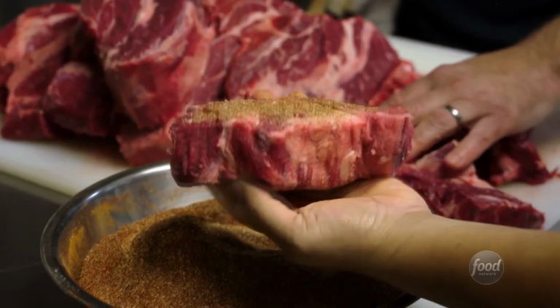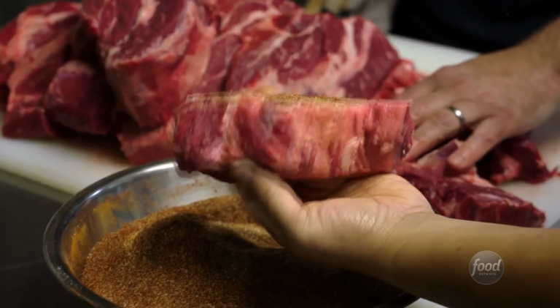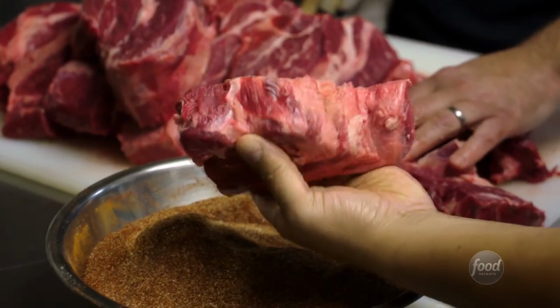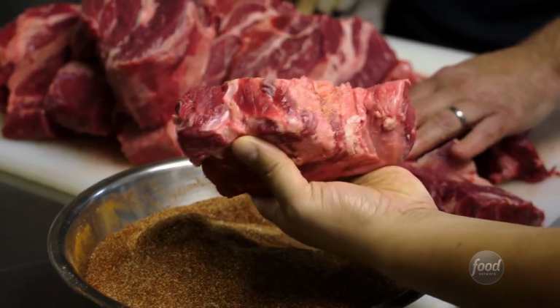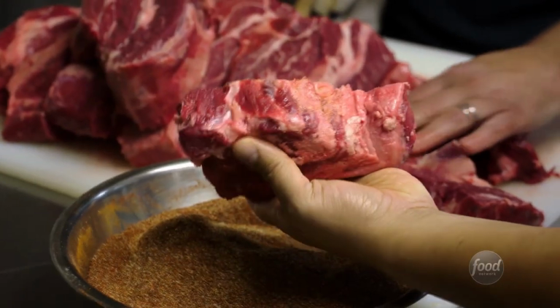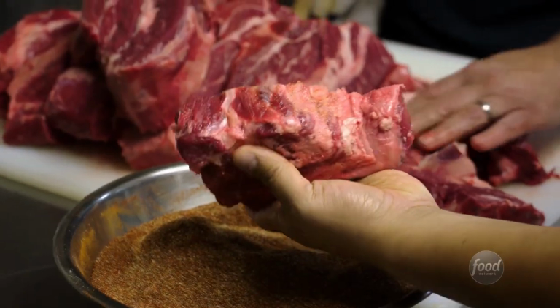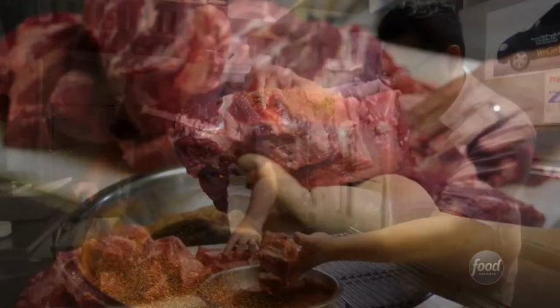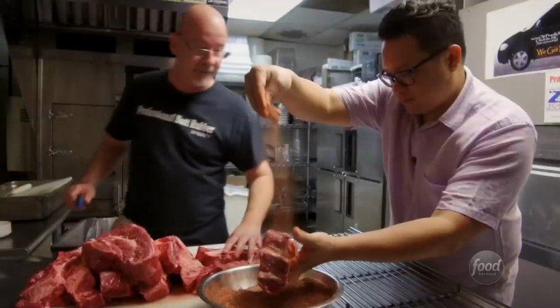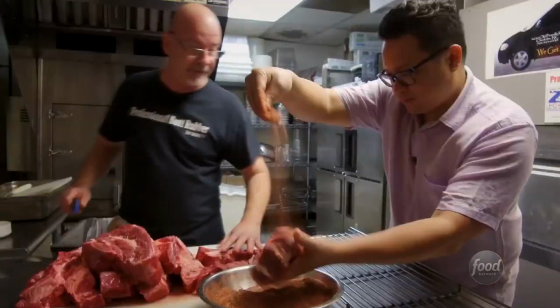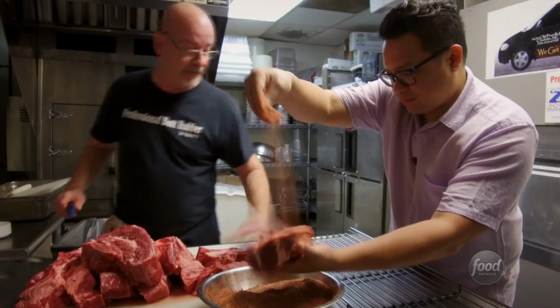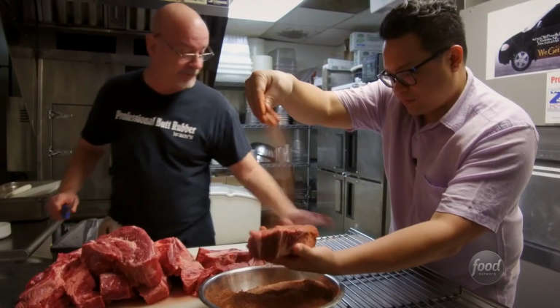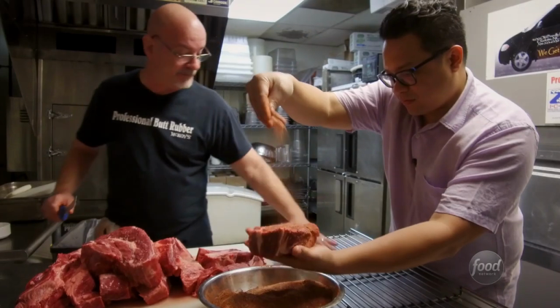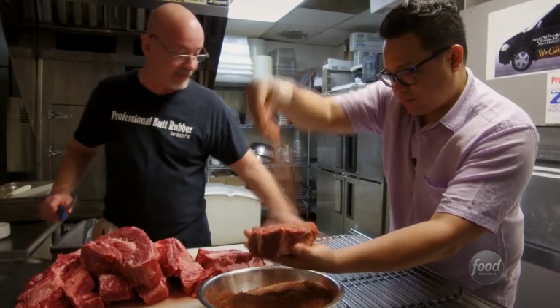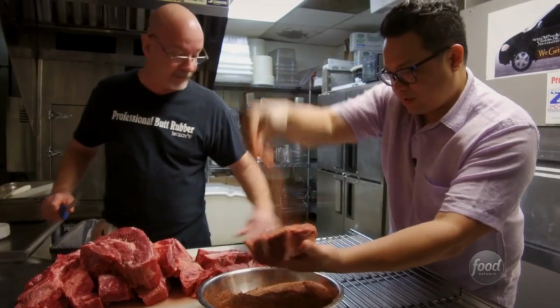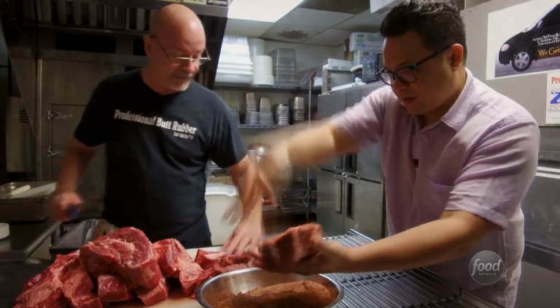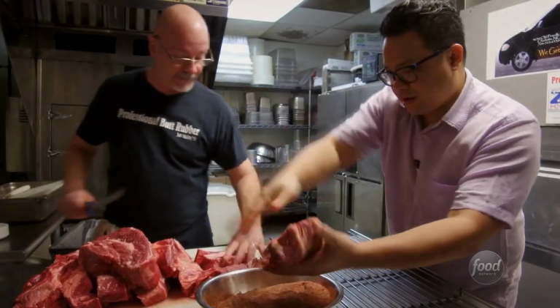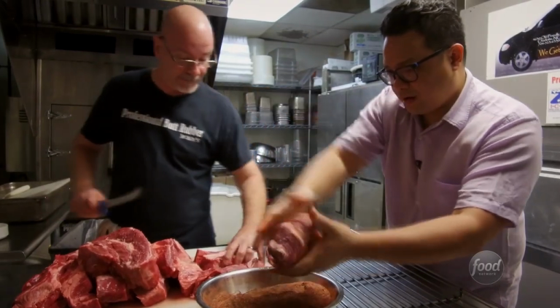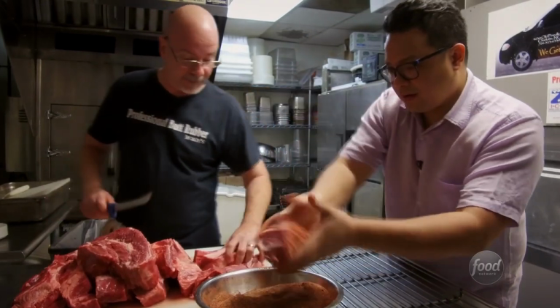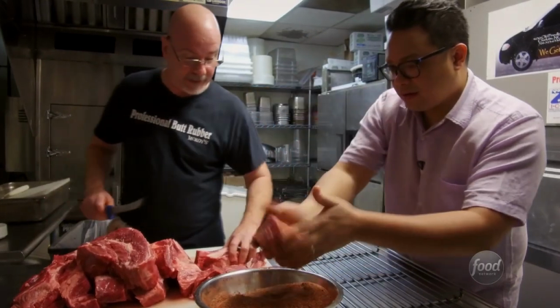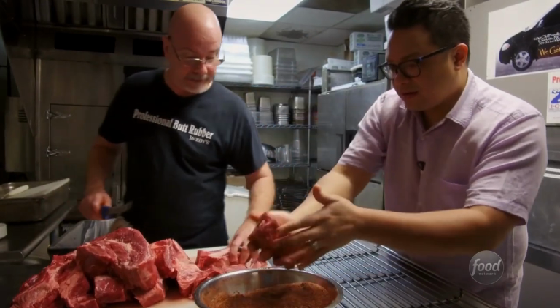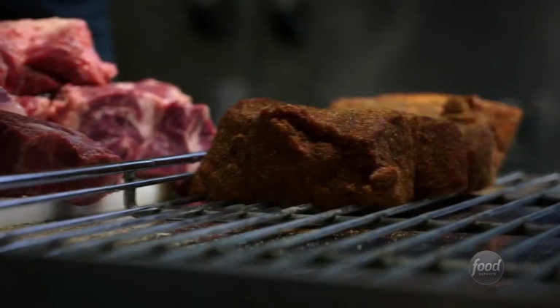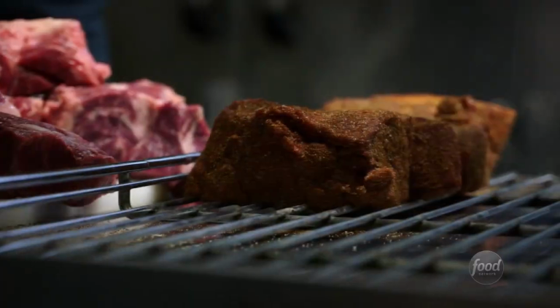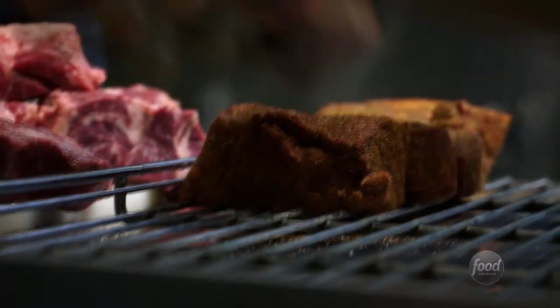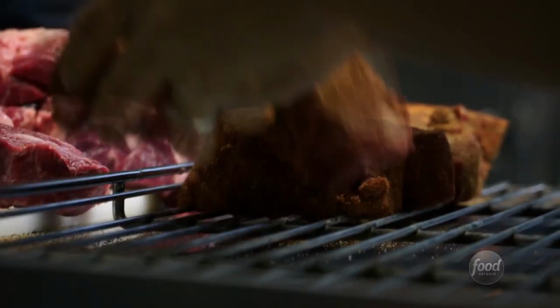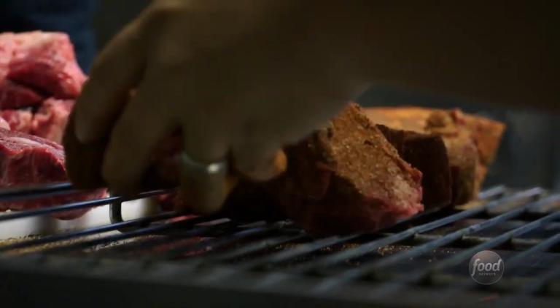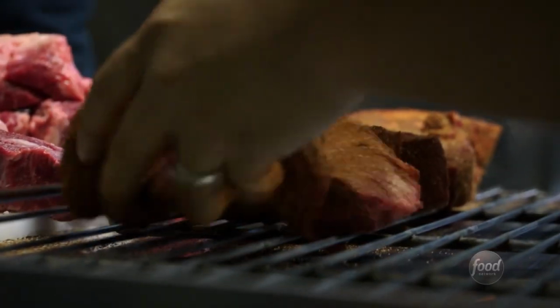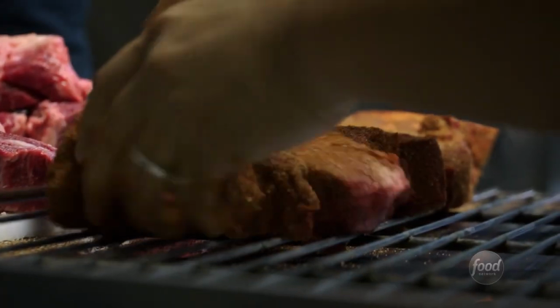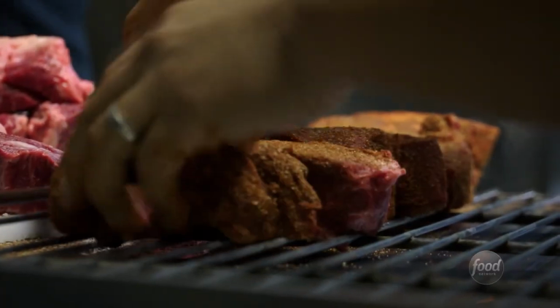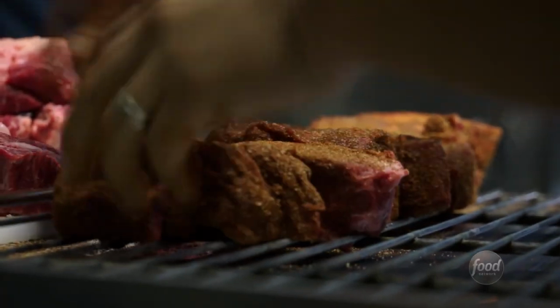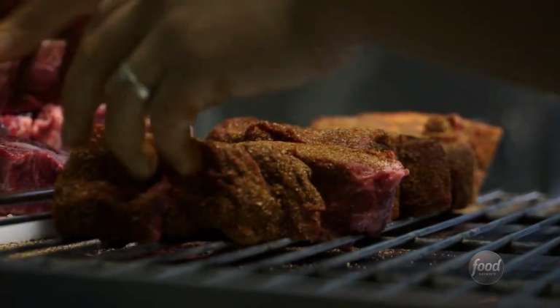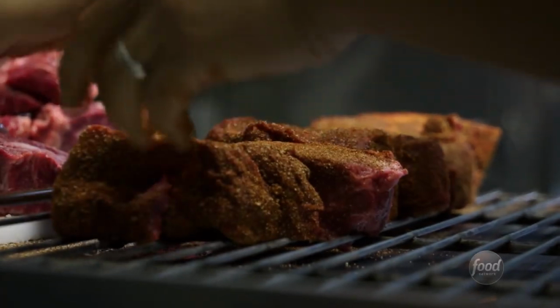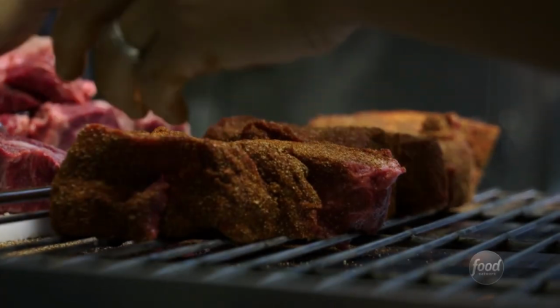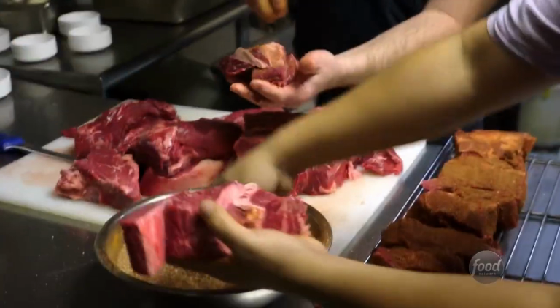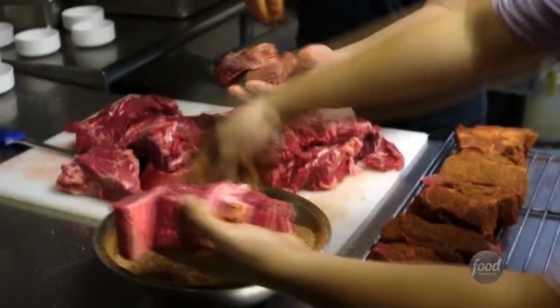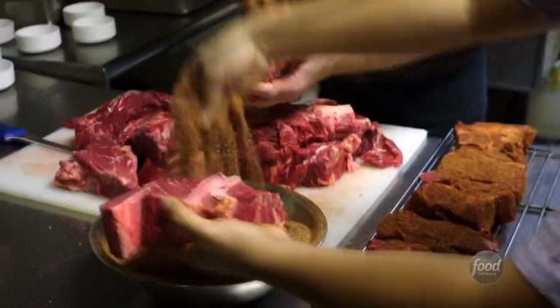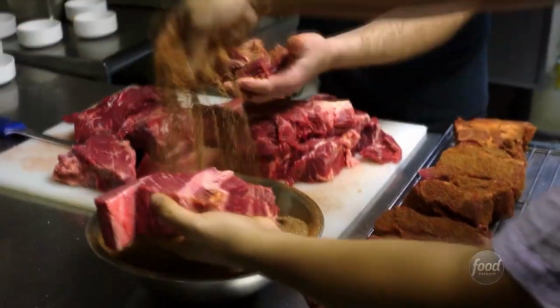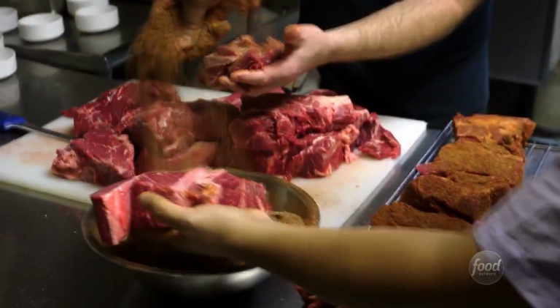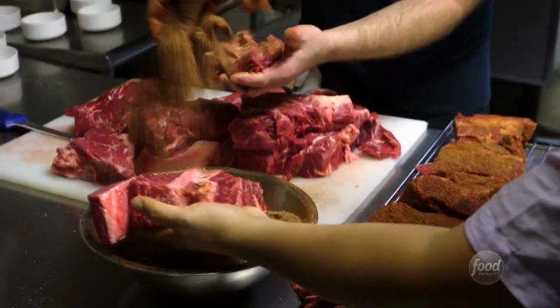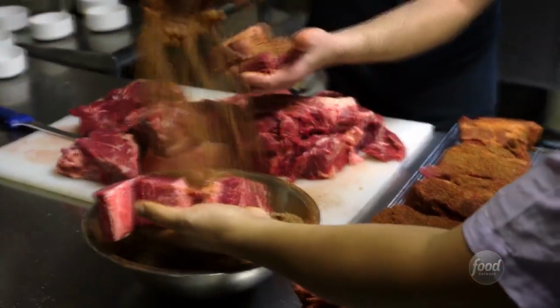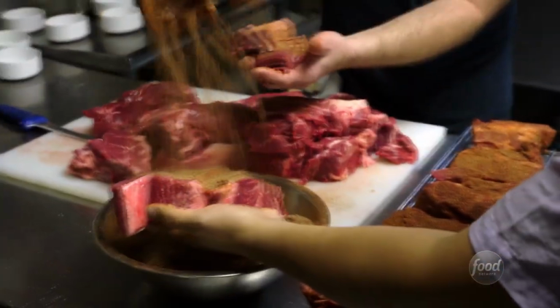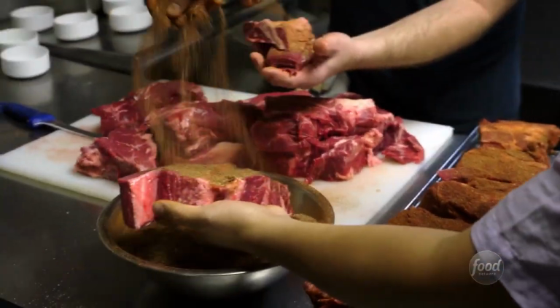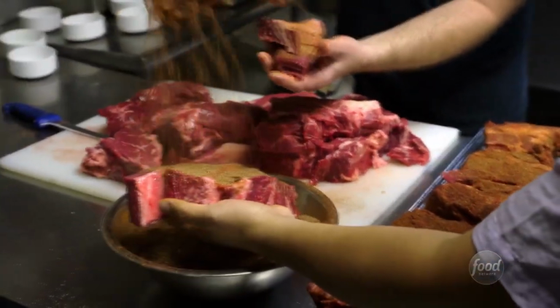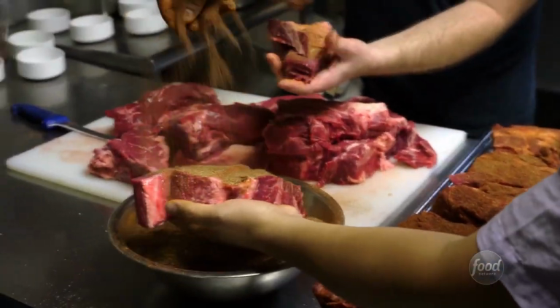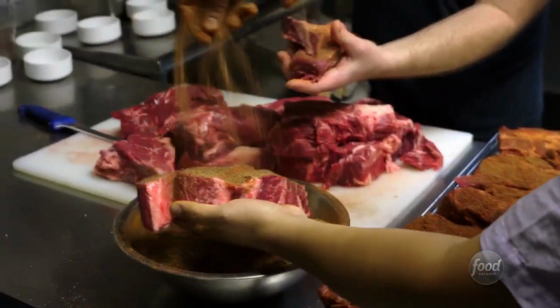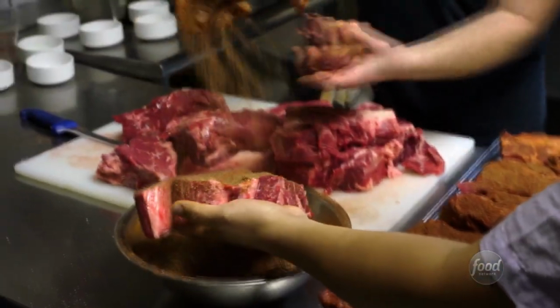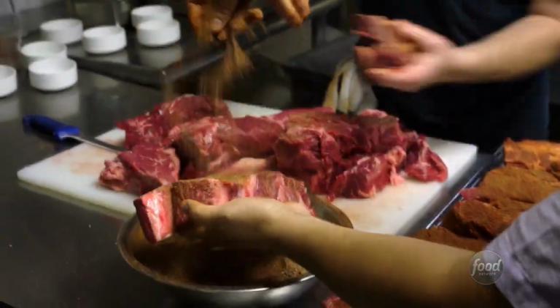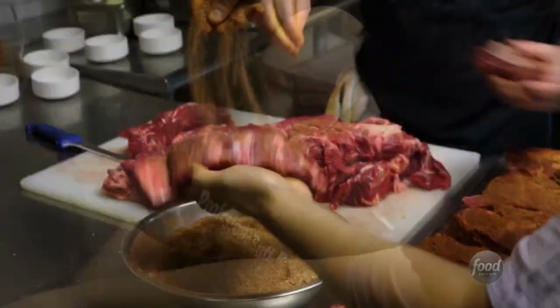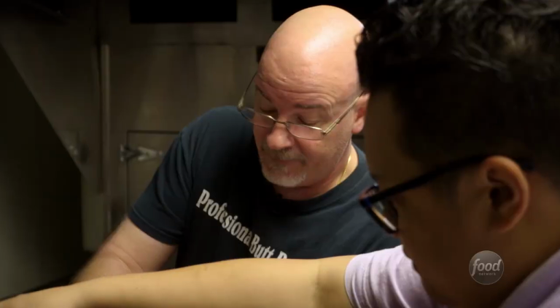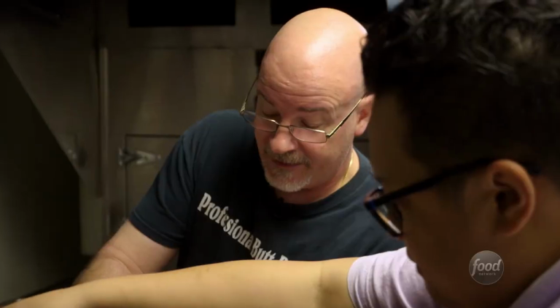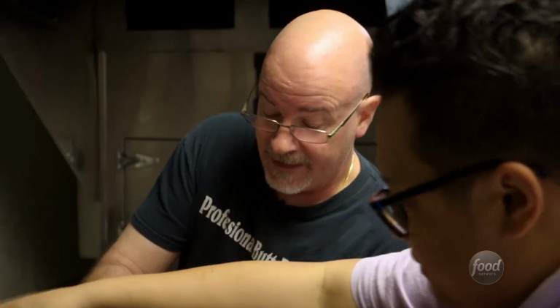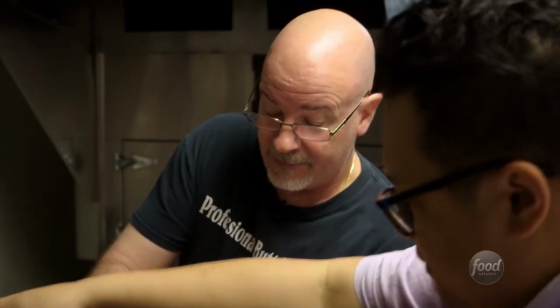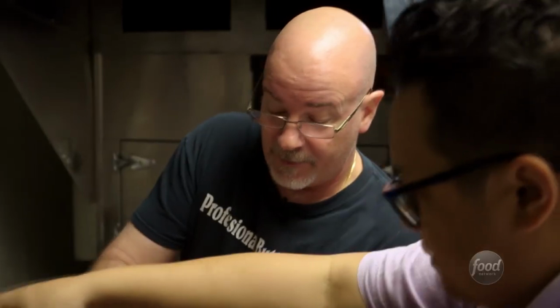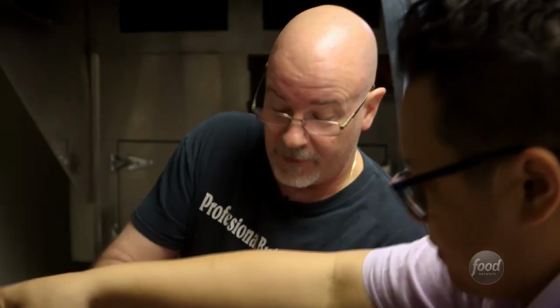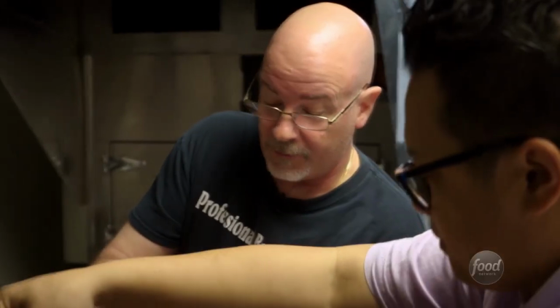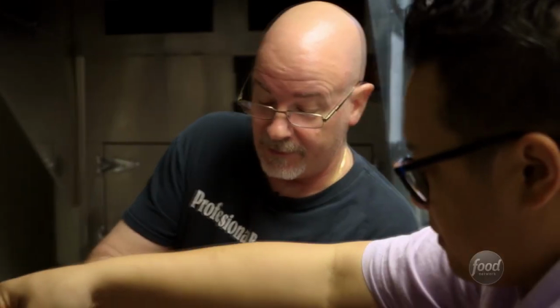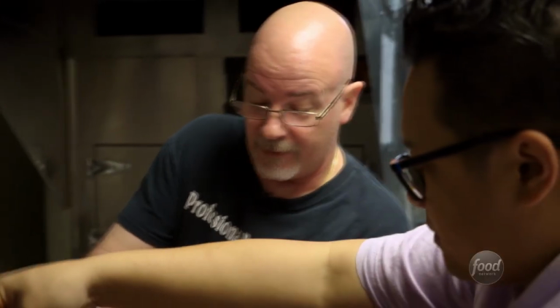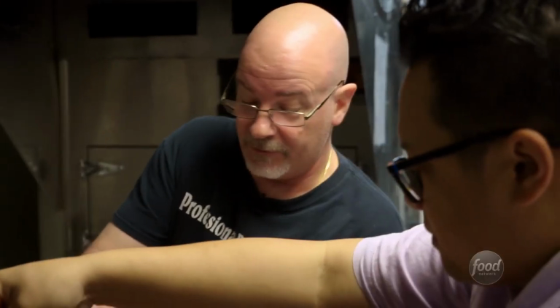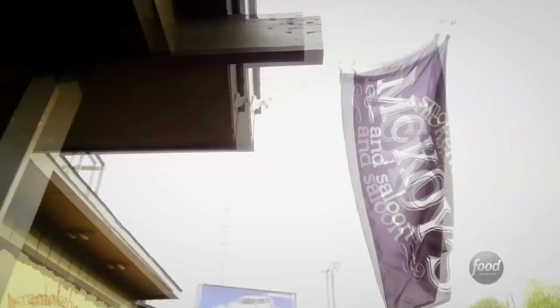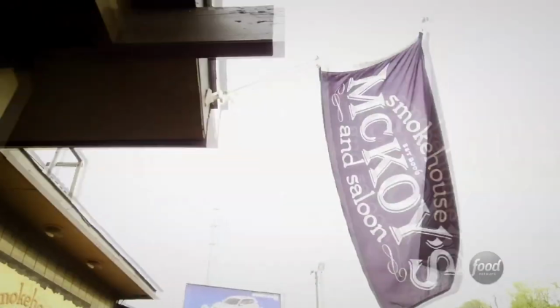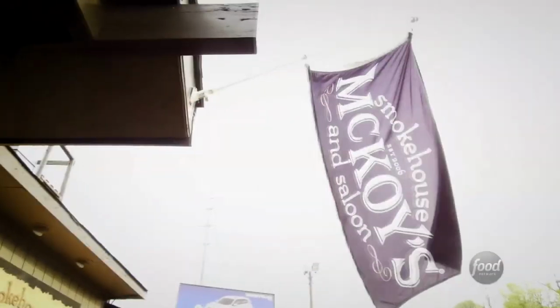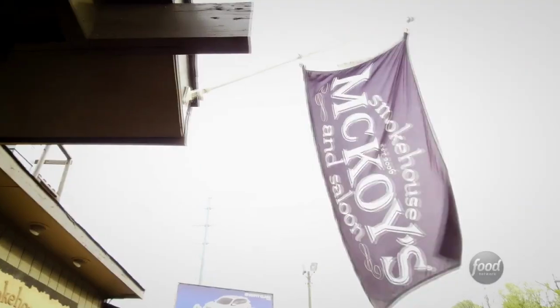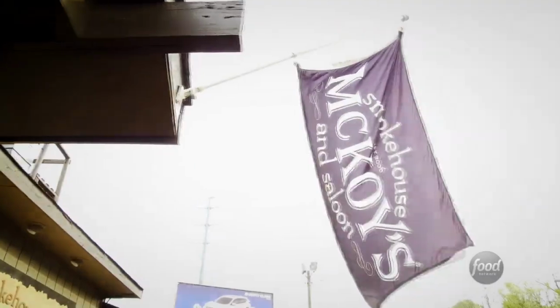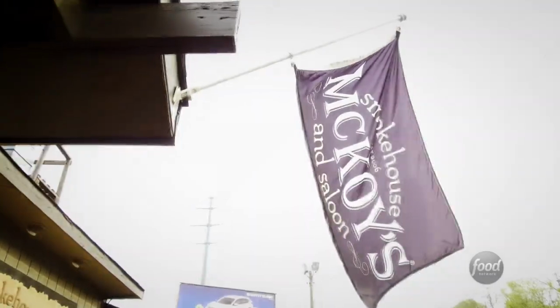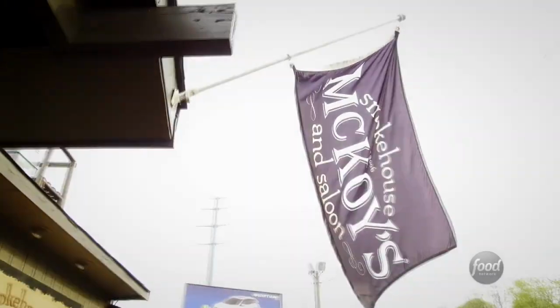That looks good right there, Dale. That's nice. Where did the inspiration for this place come from? Me, my dad, my brother — we've always had this dream.